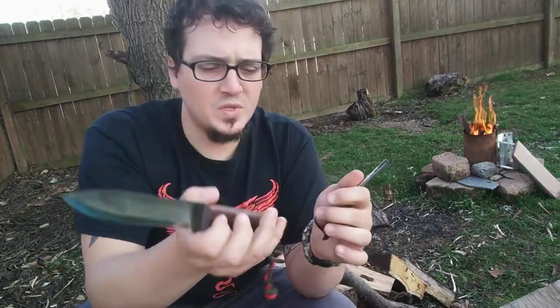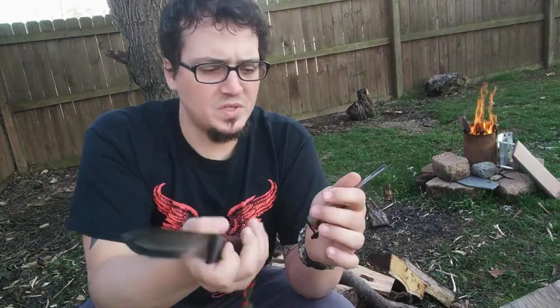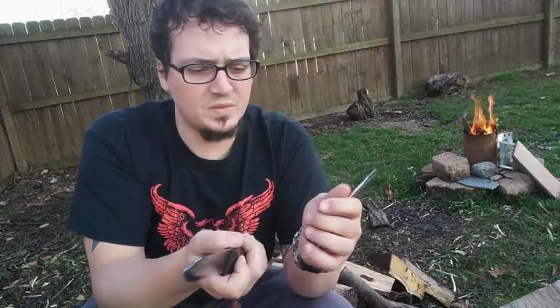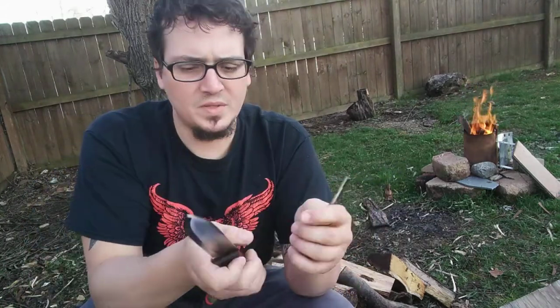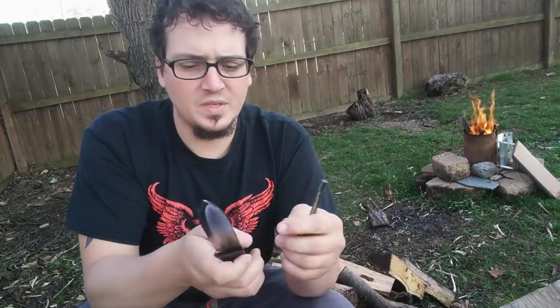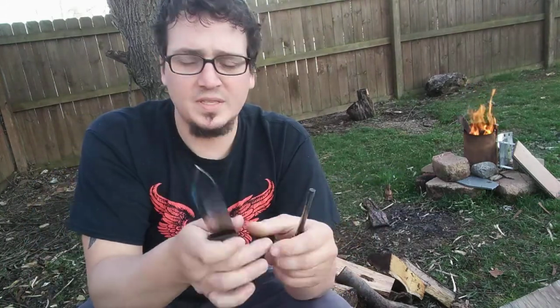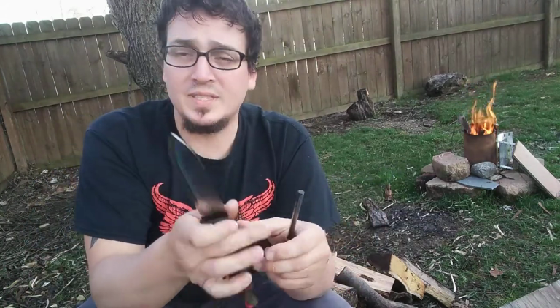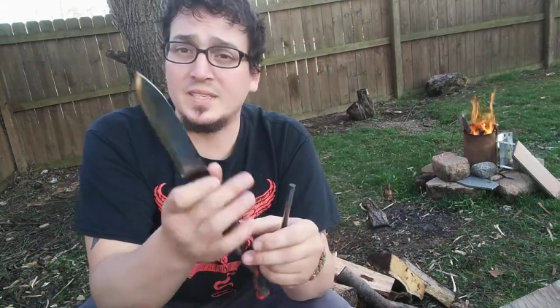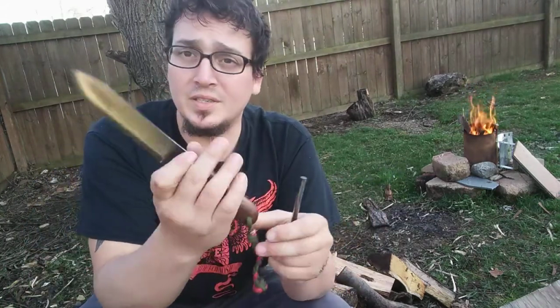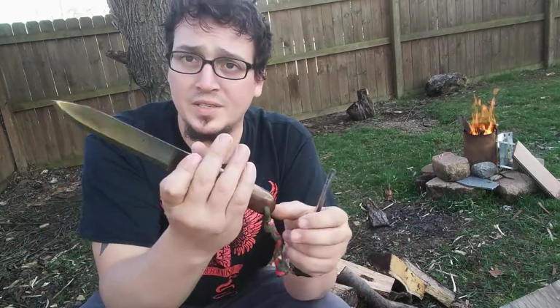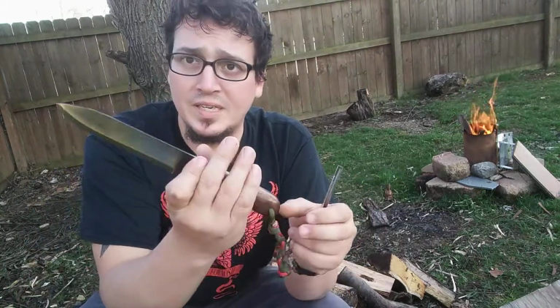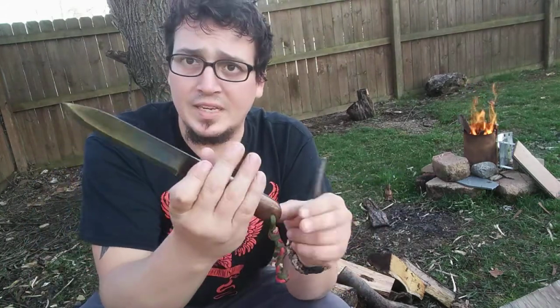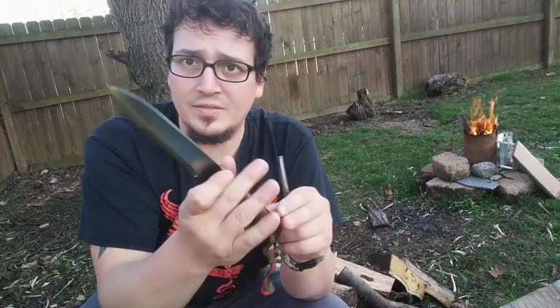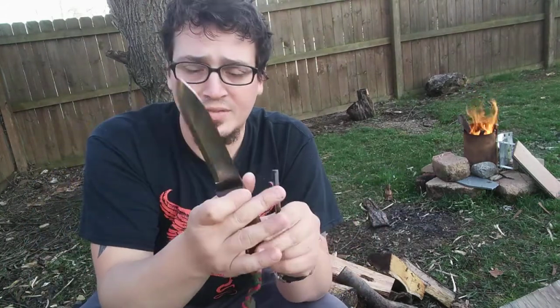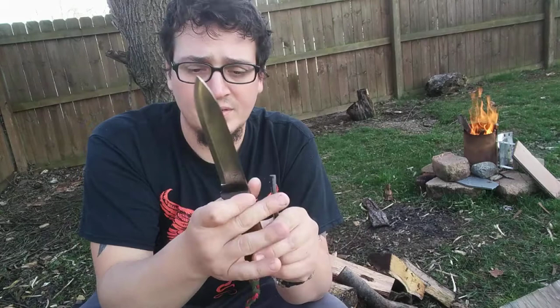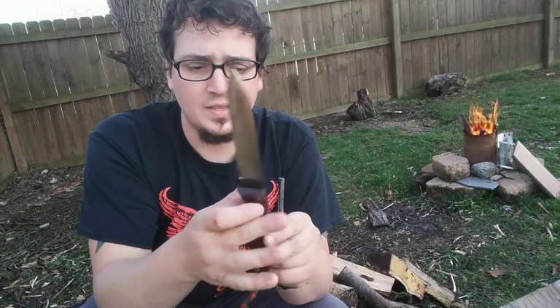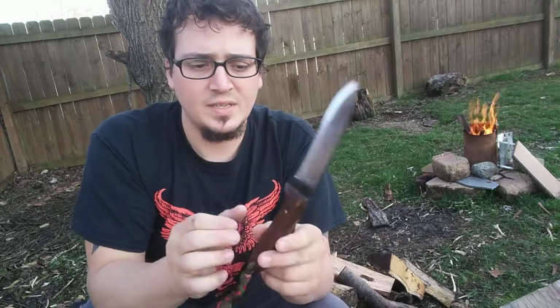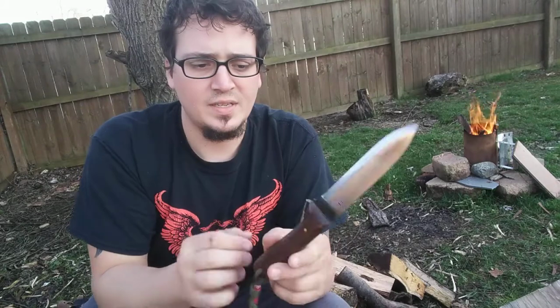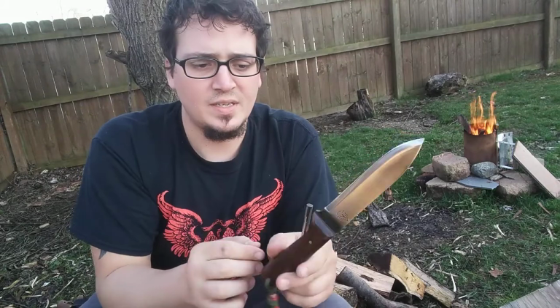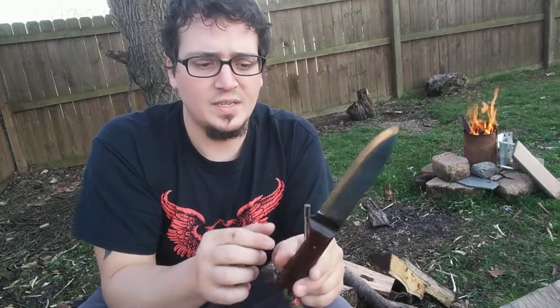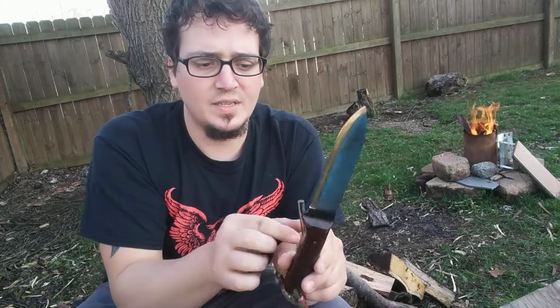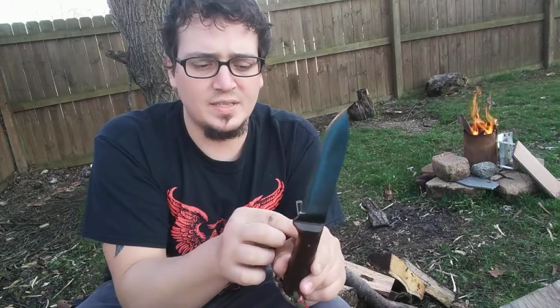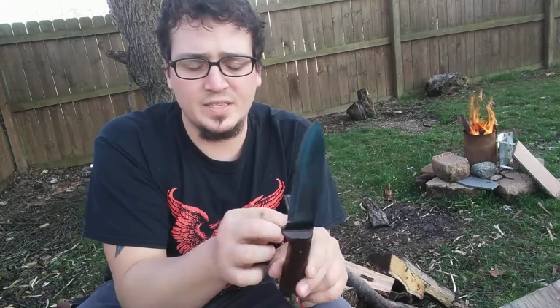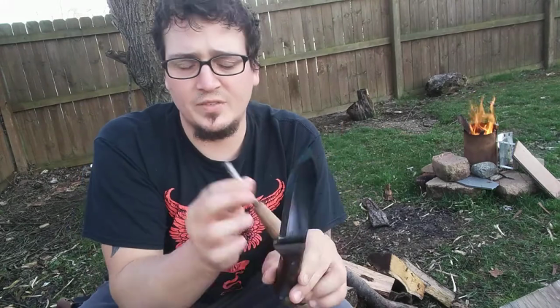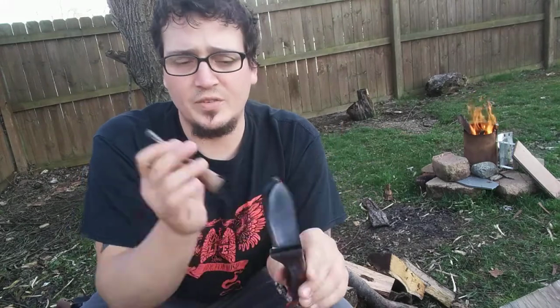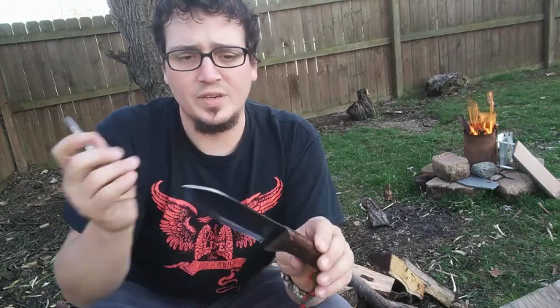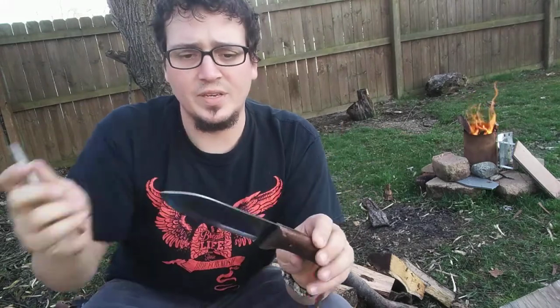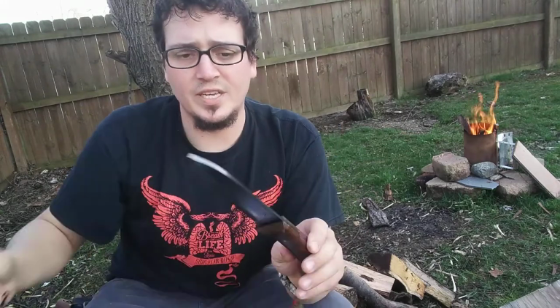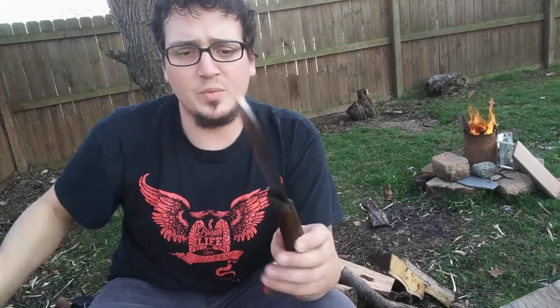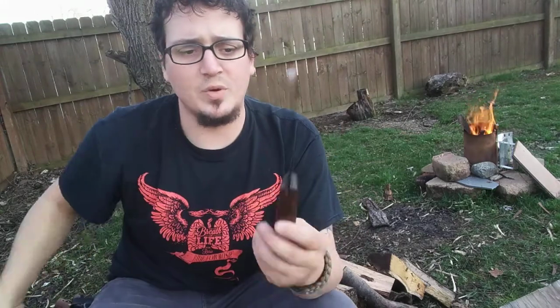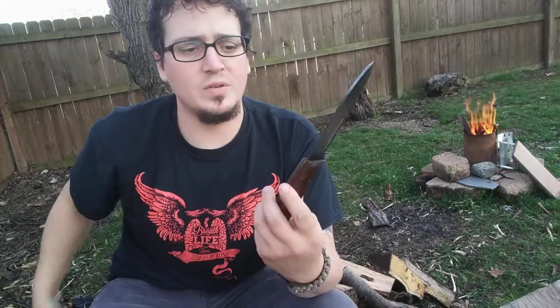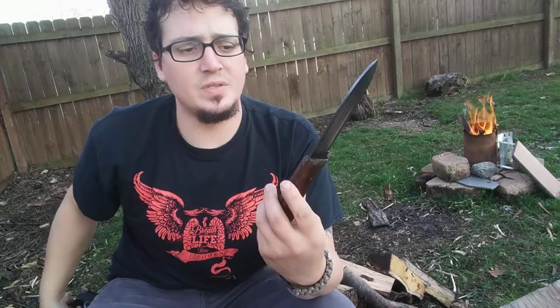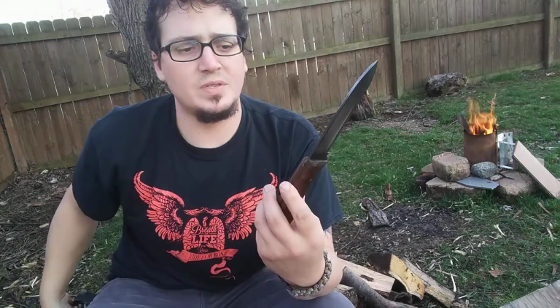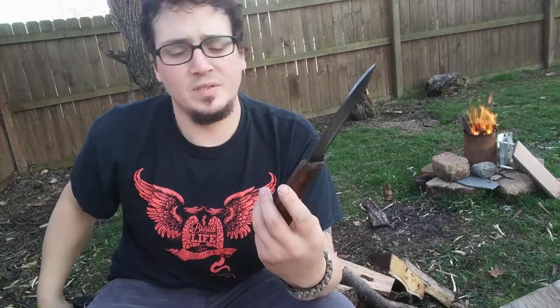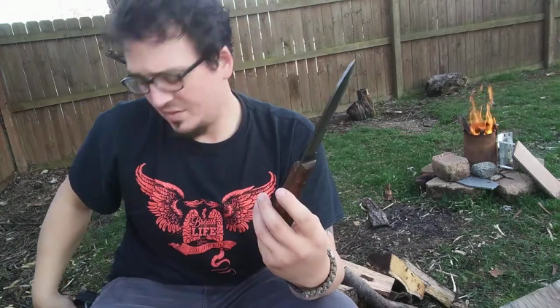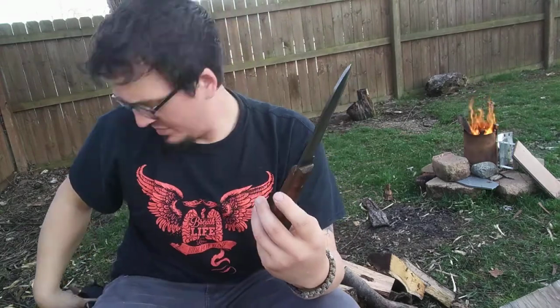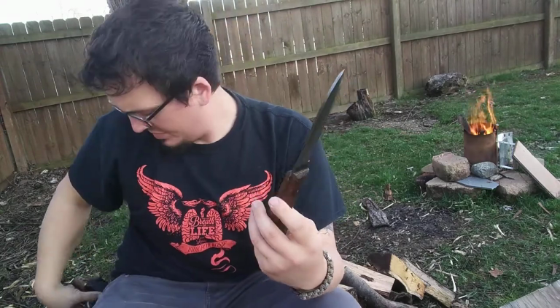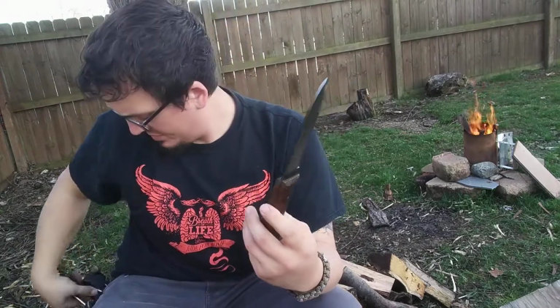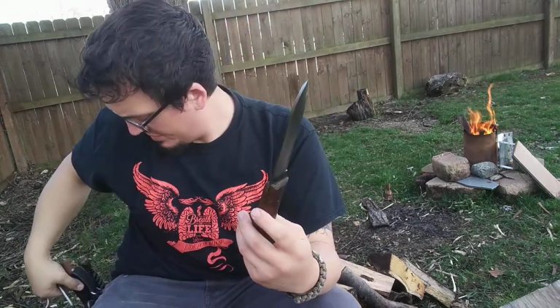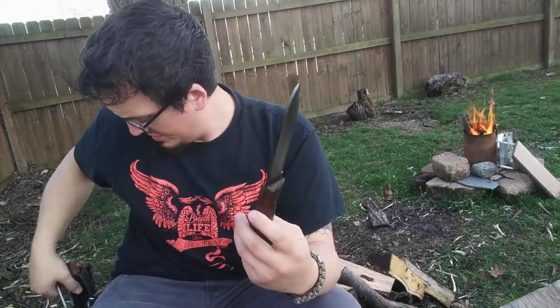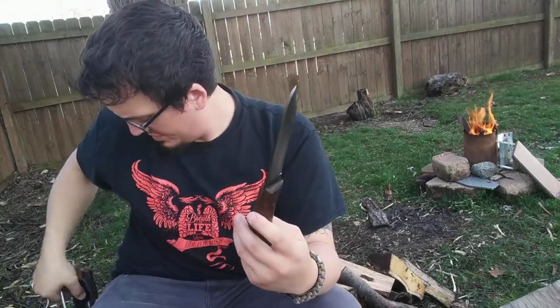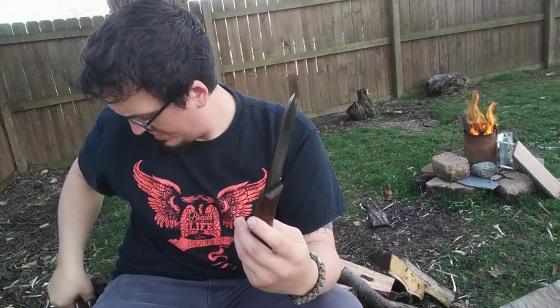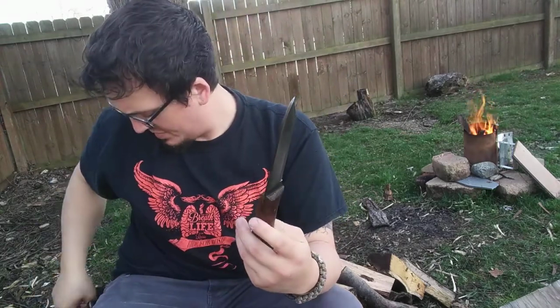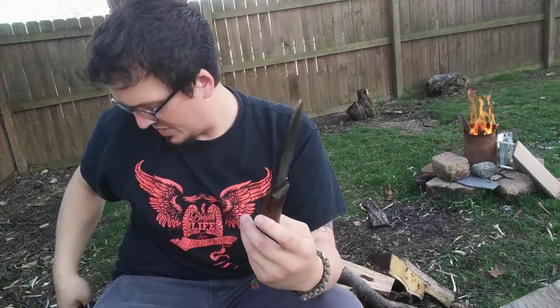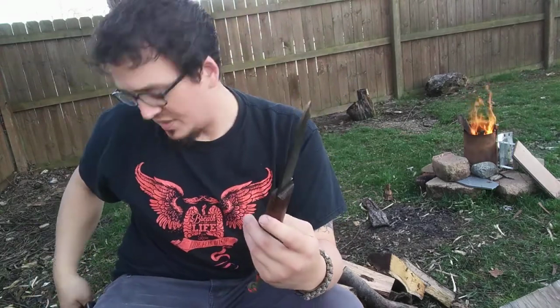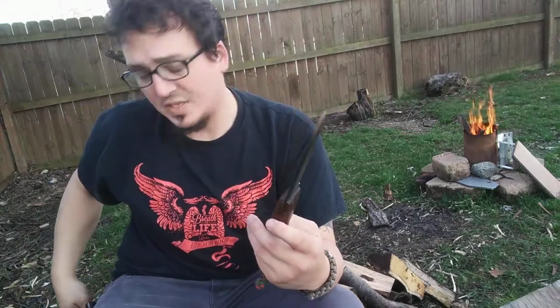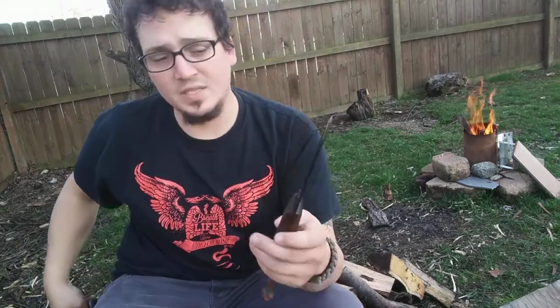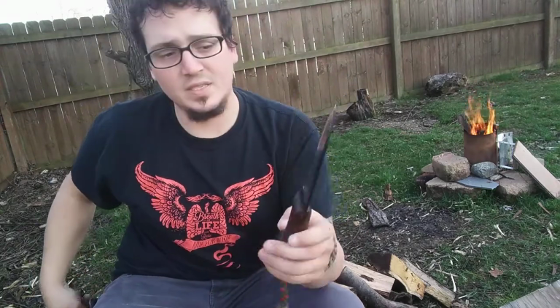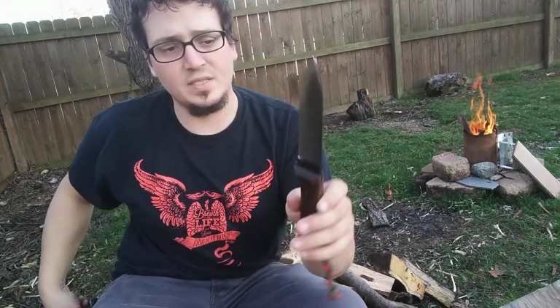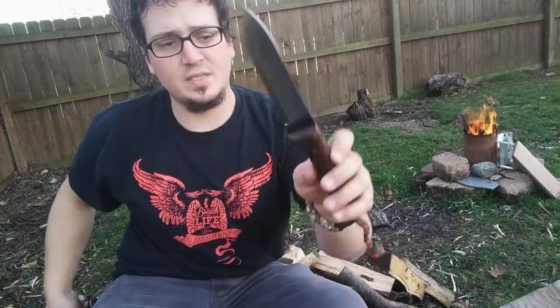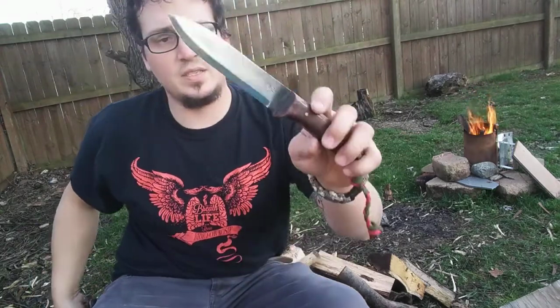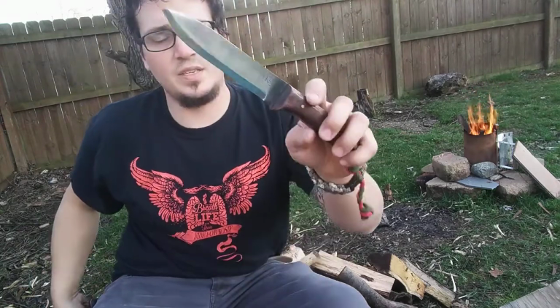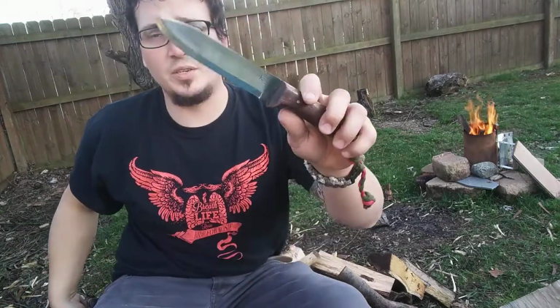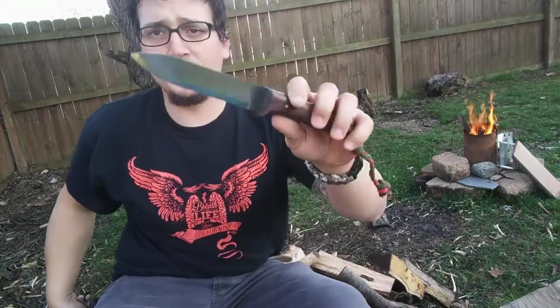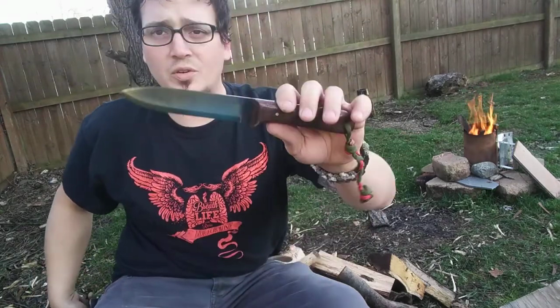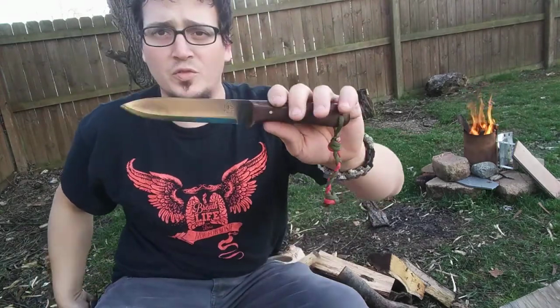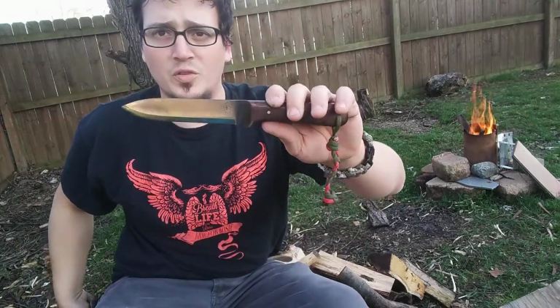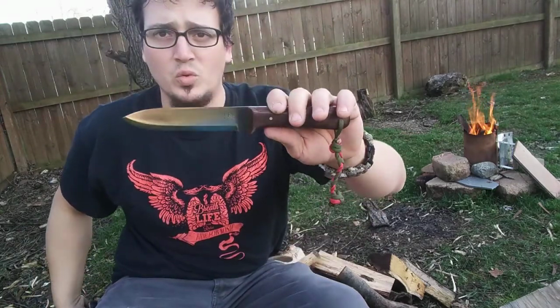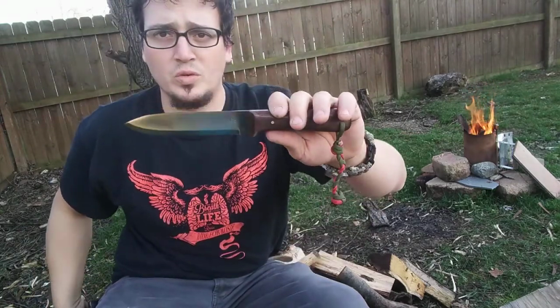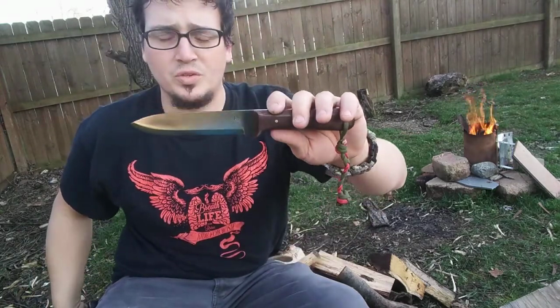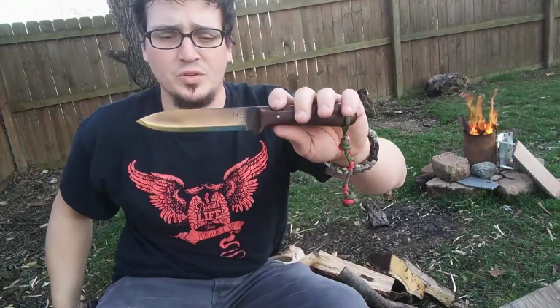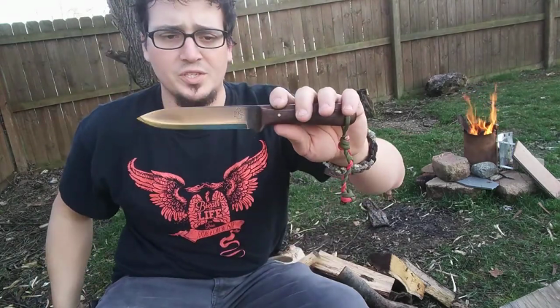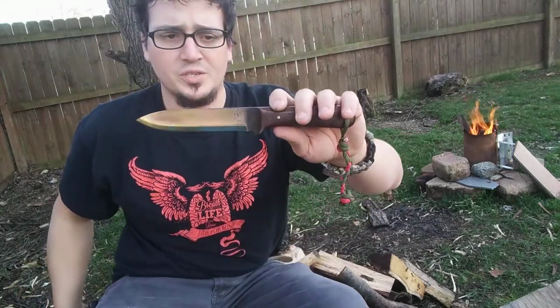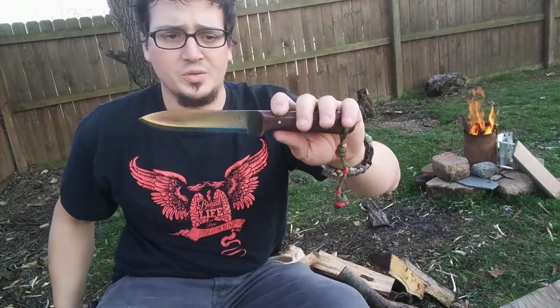This is a good knife. And like I said, if you're into Kepharts, they do go for the more traditional design.